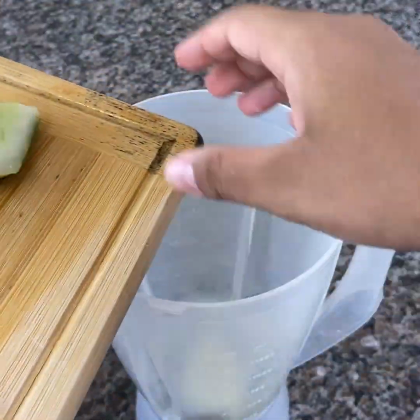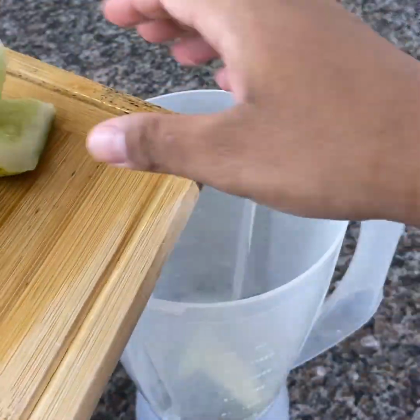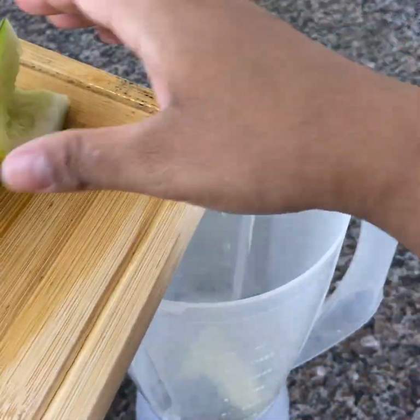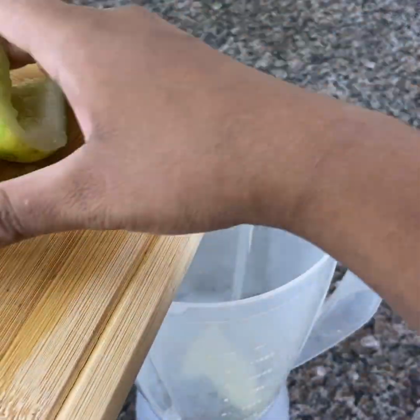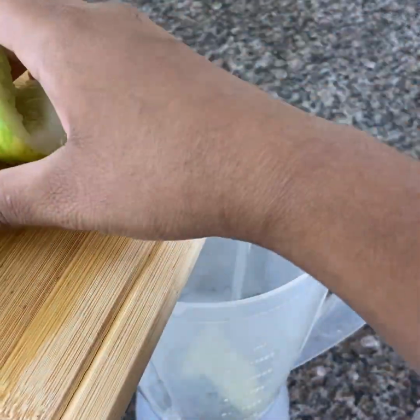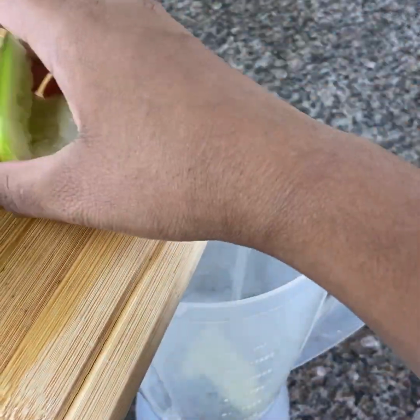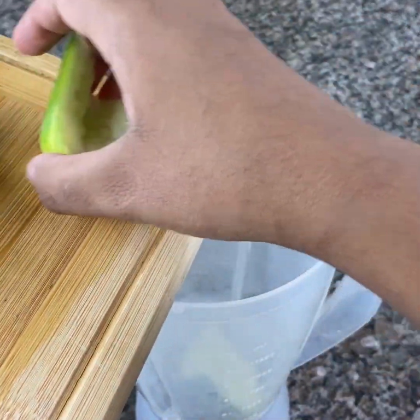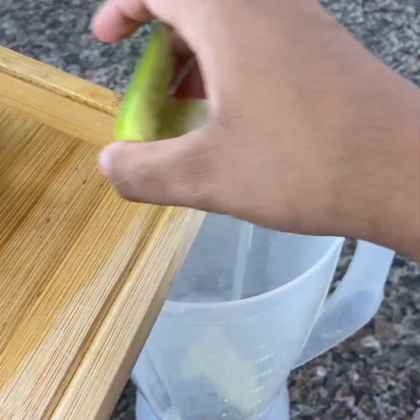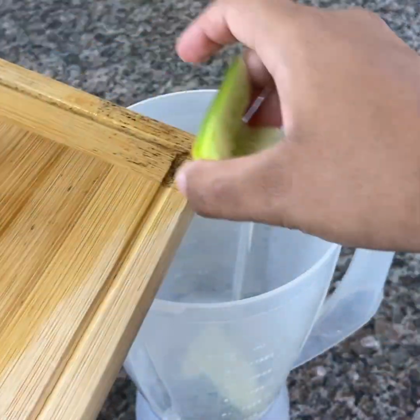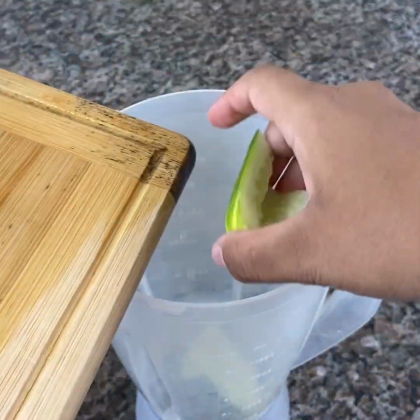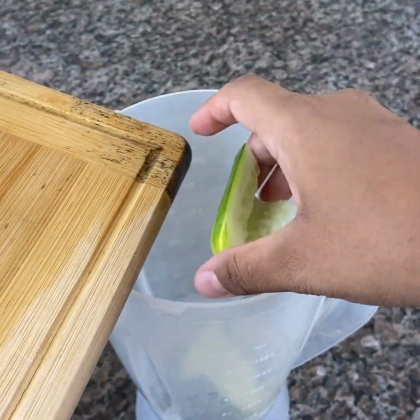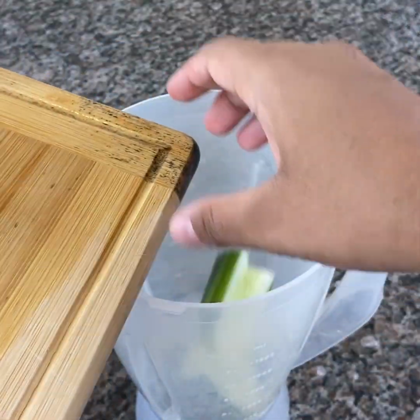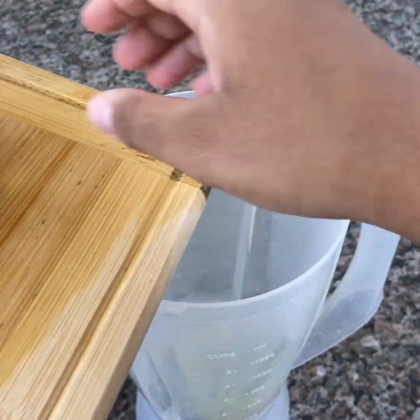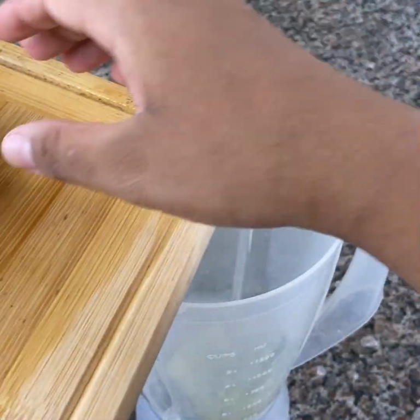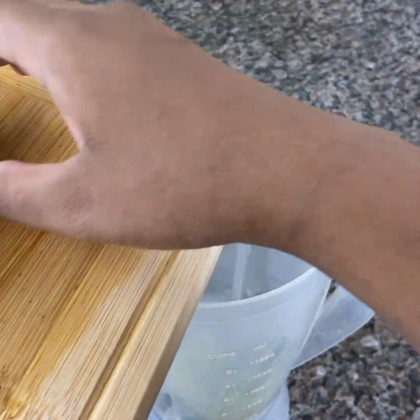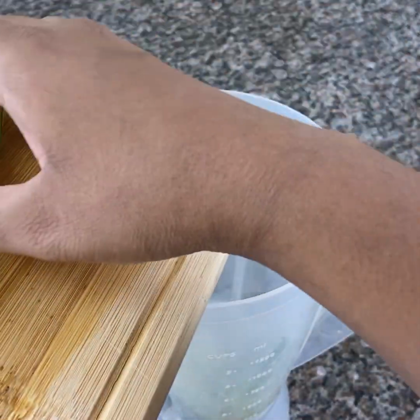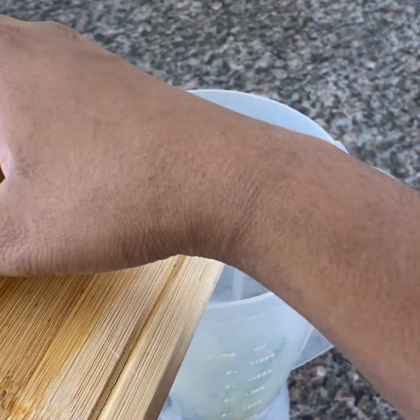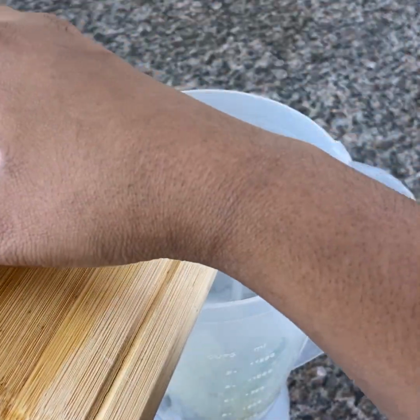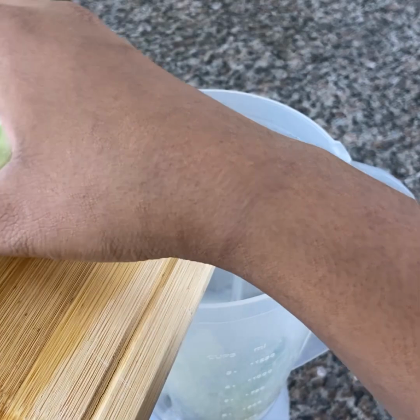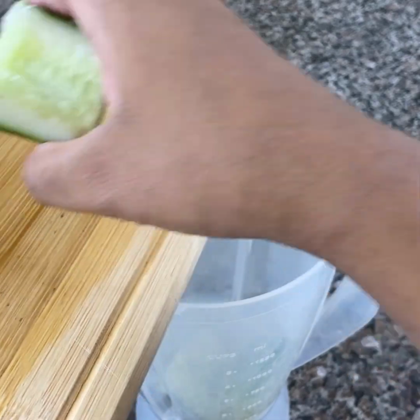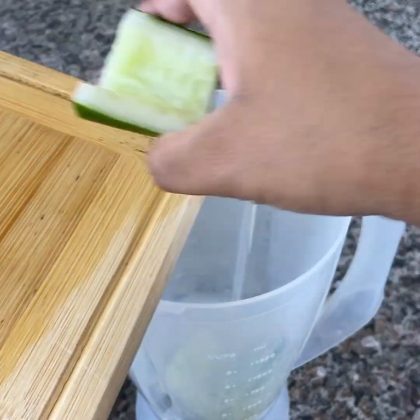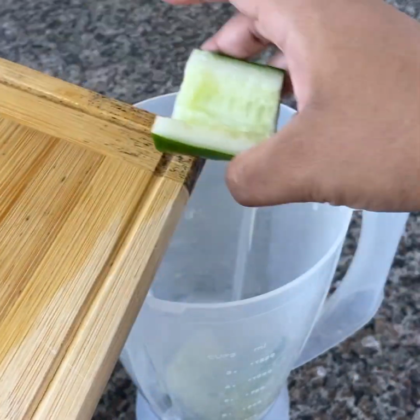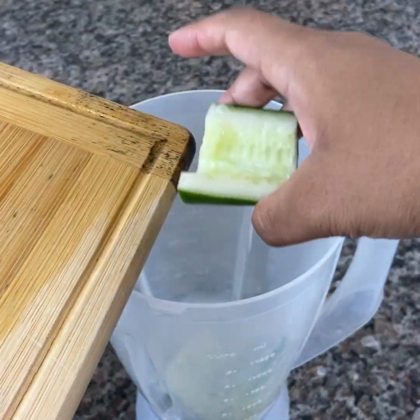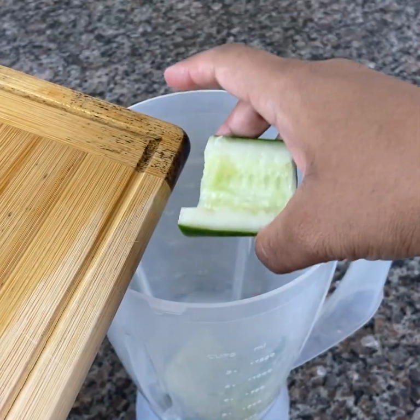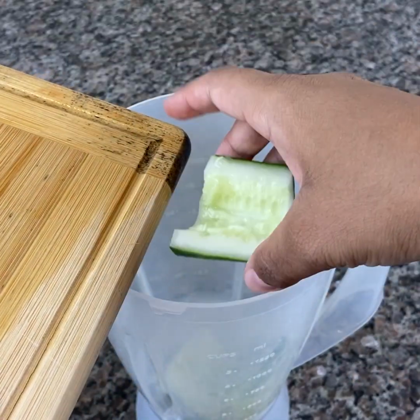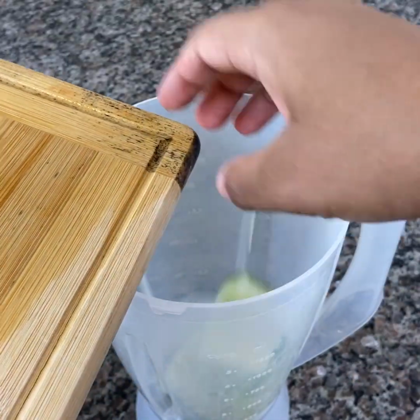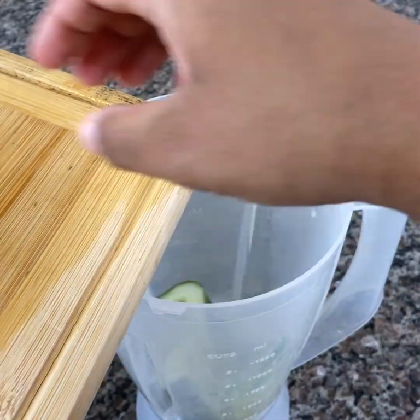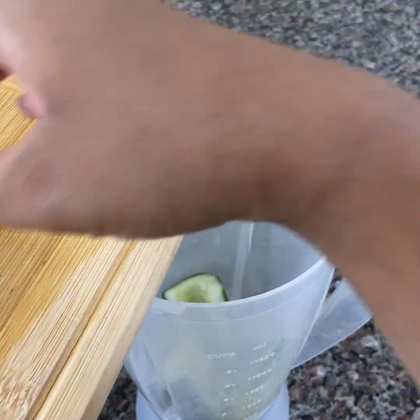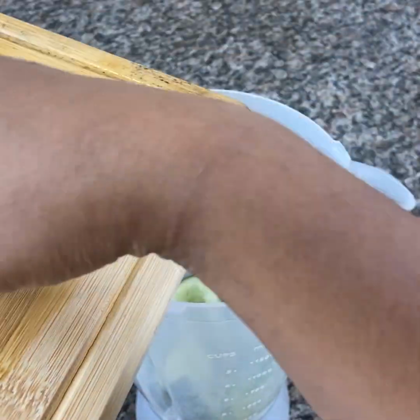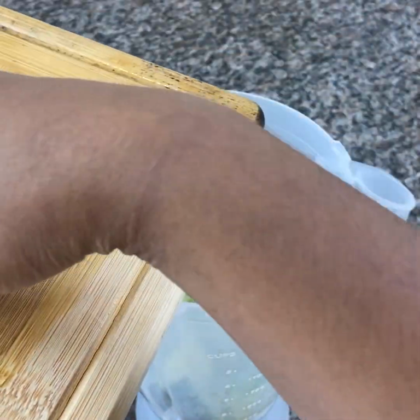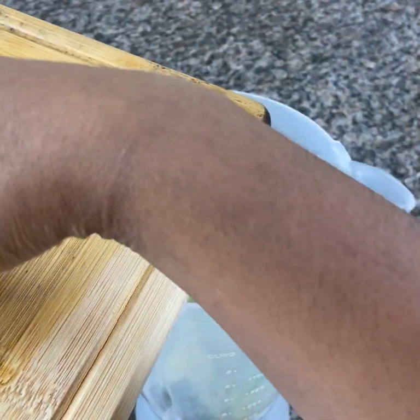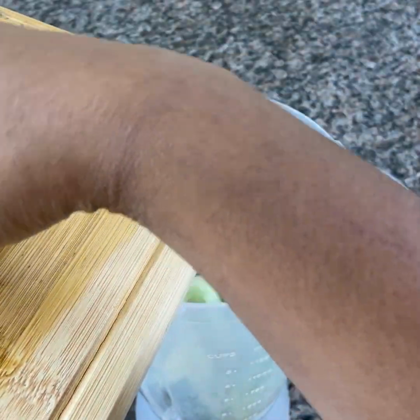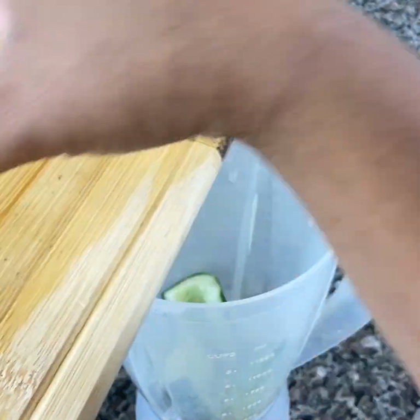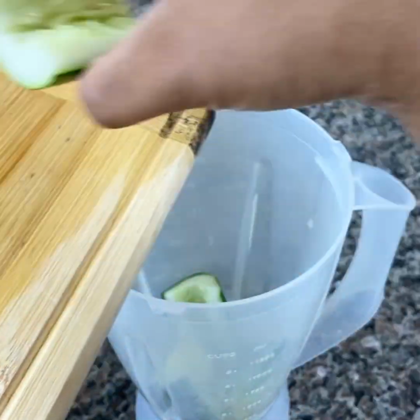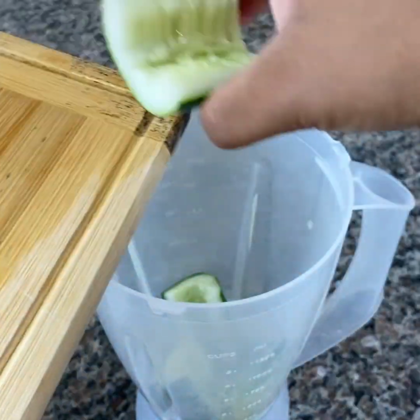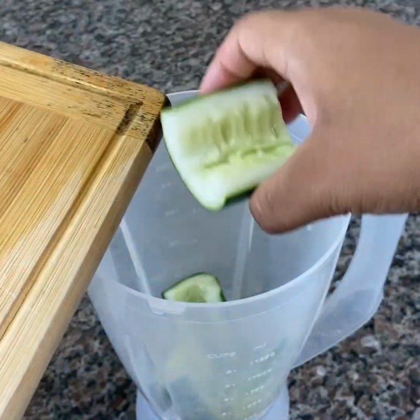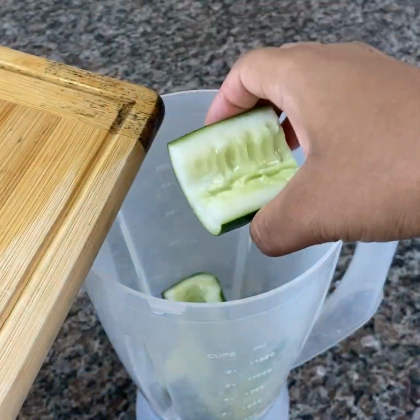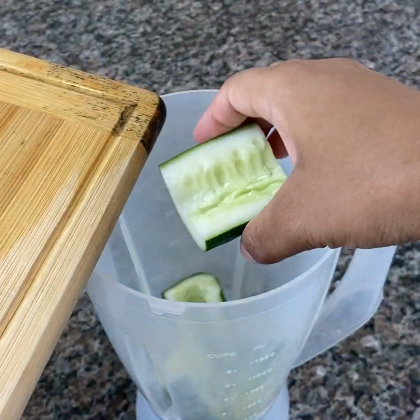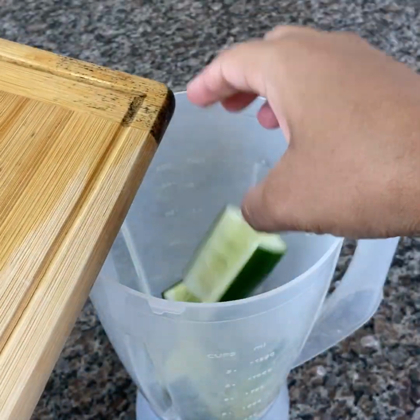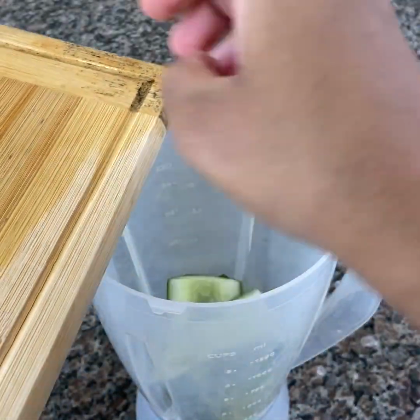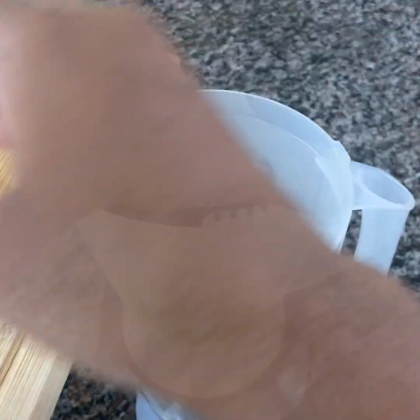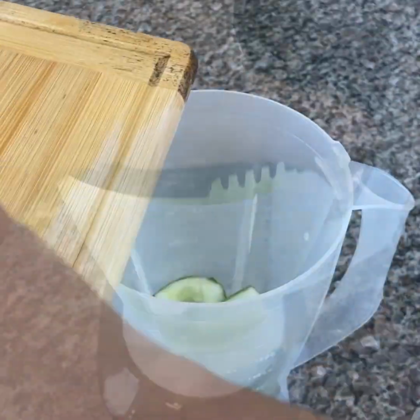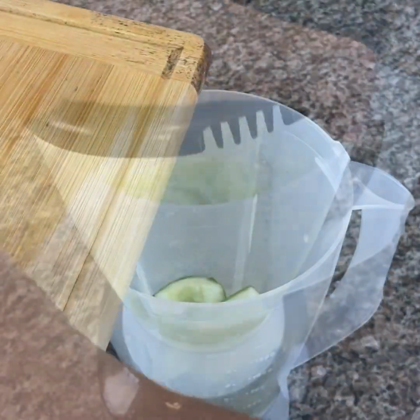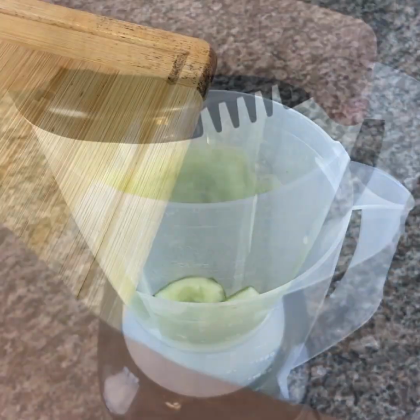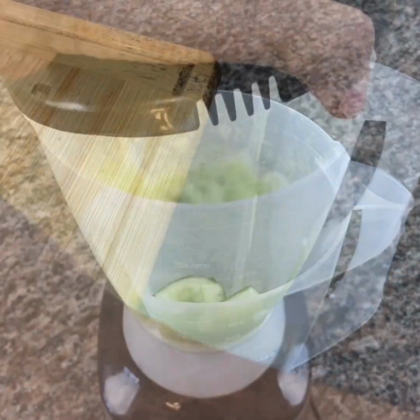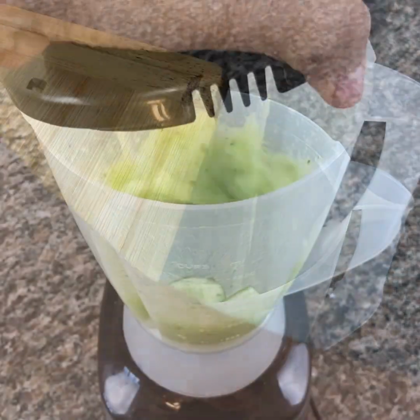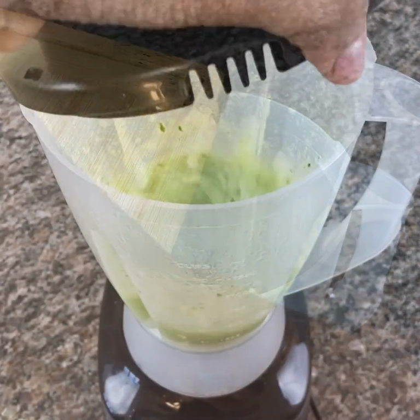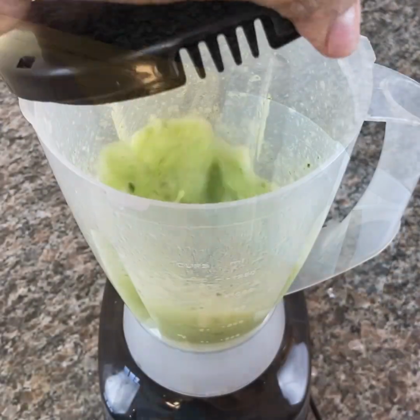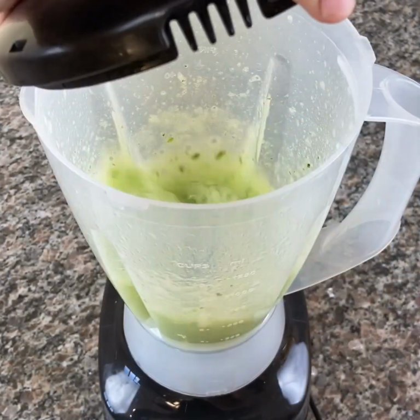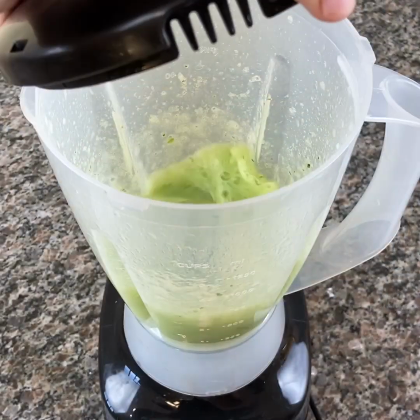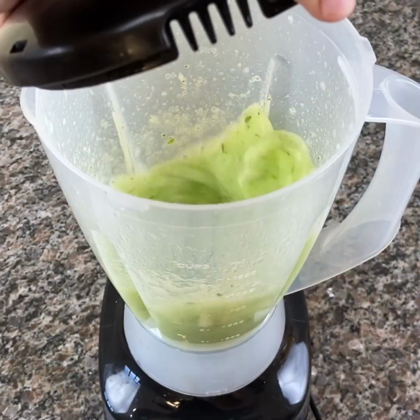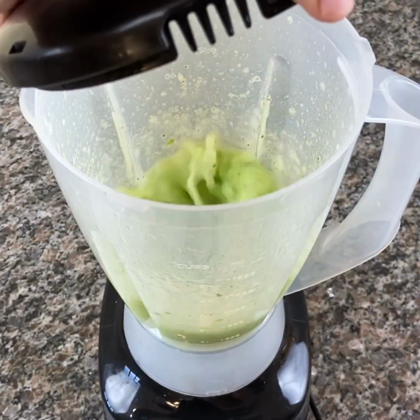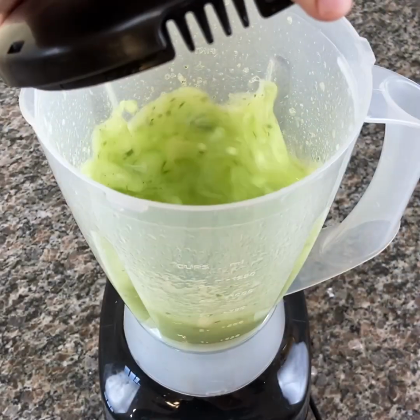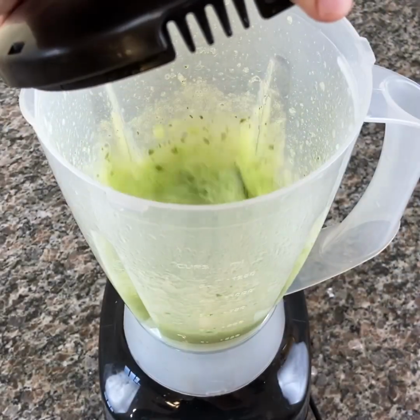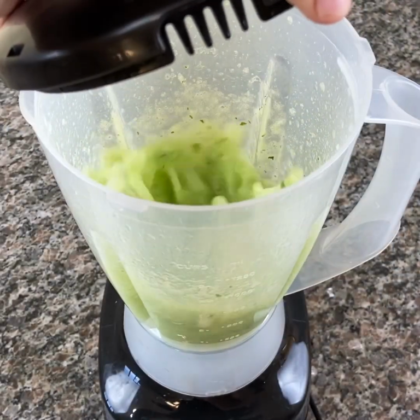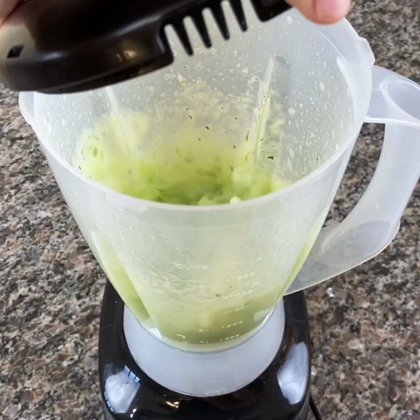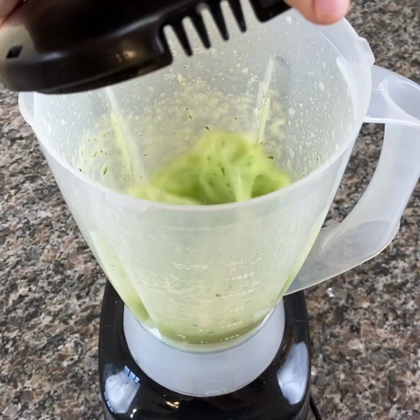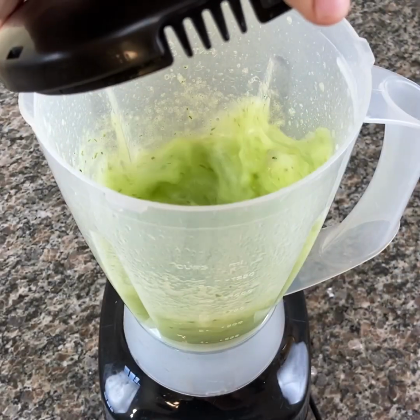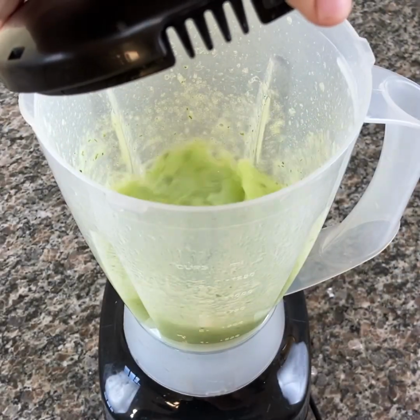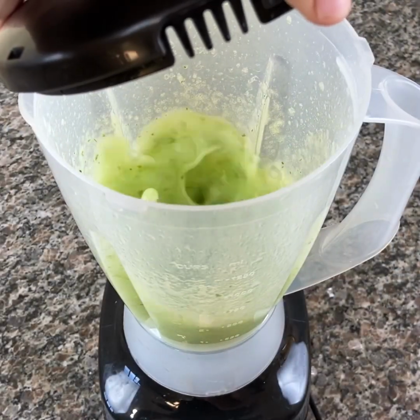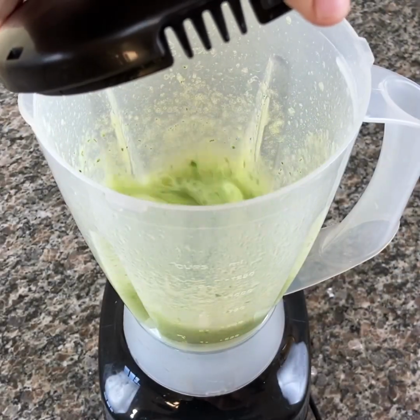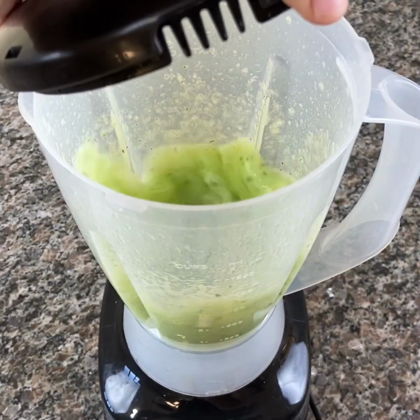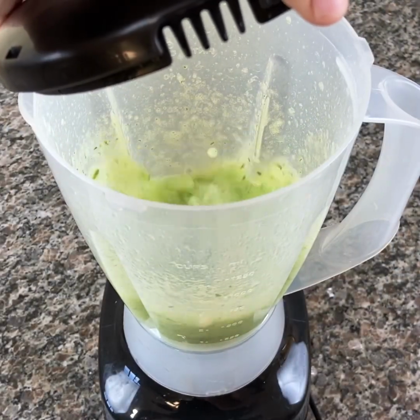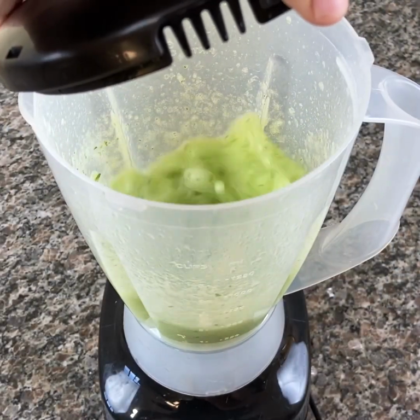Now let's put the ingredients in a blender and beat for a few minutes until we get a homogeneous mixture, and our mask is ready.